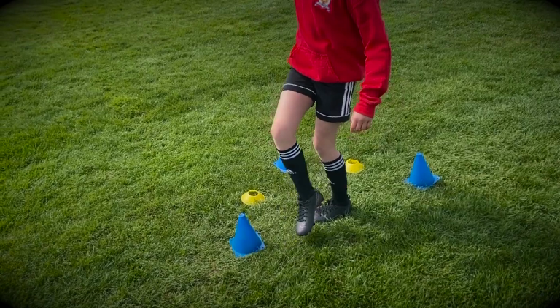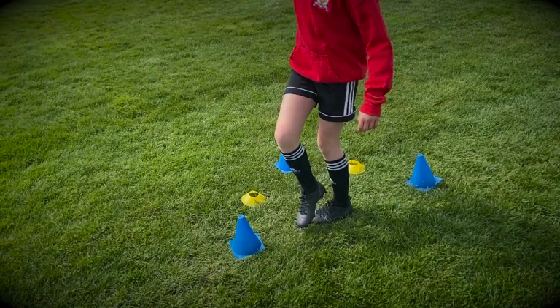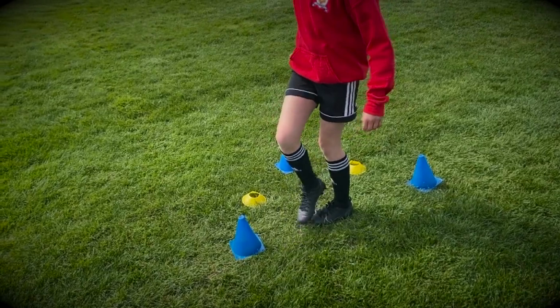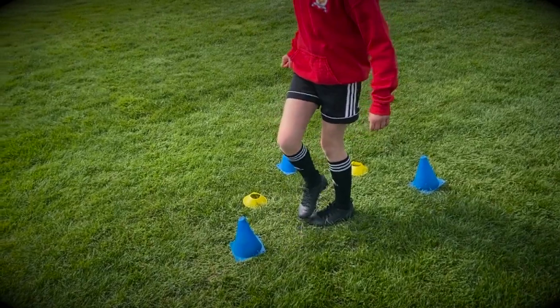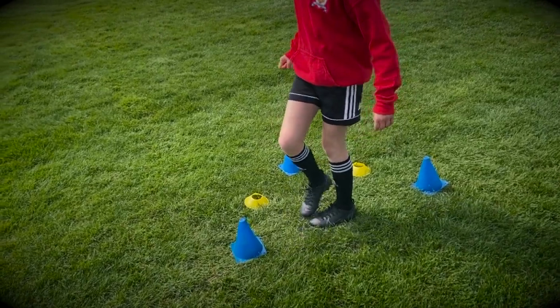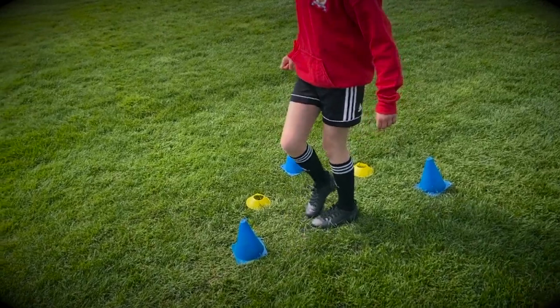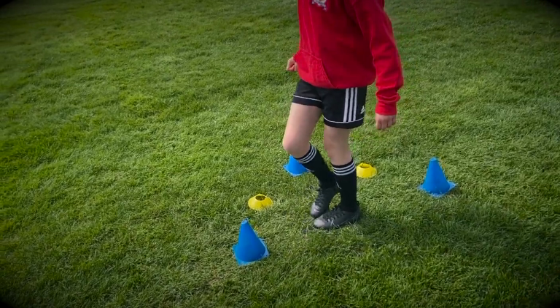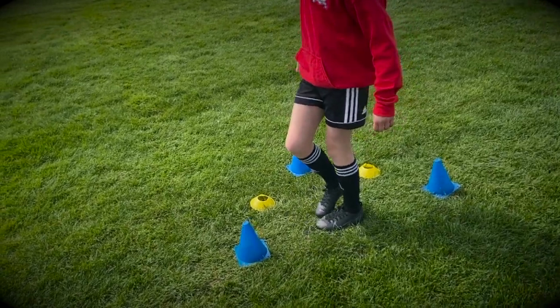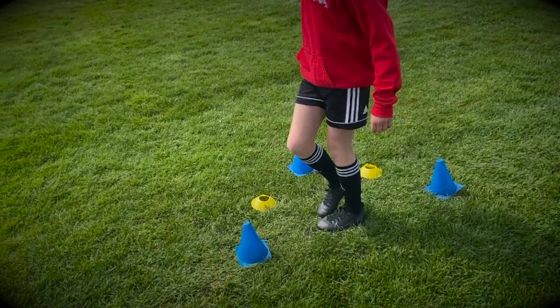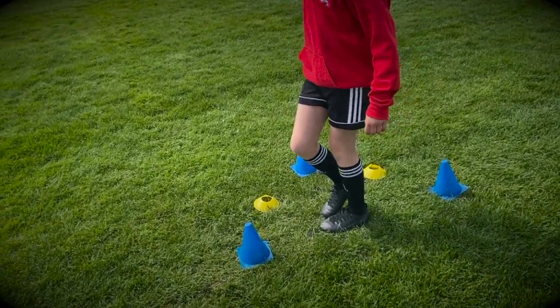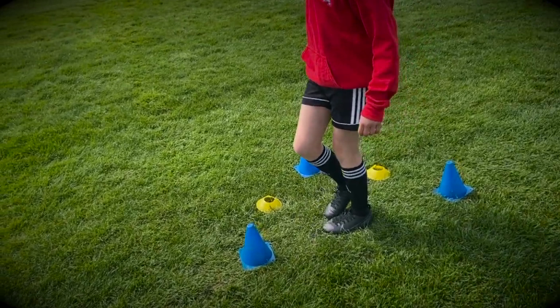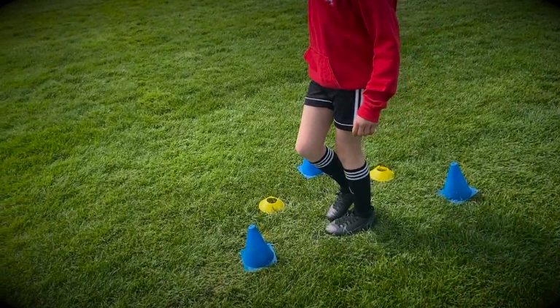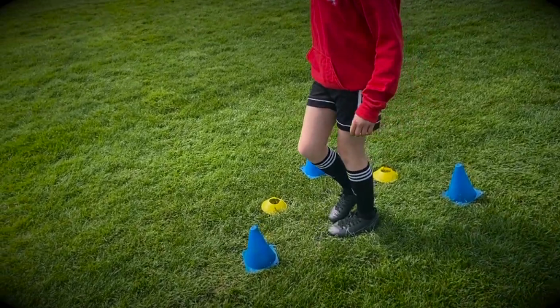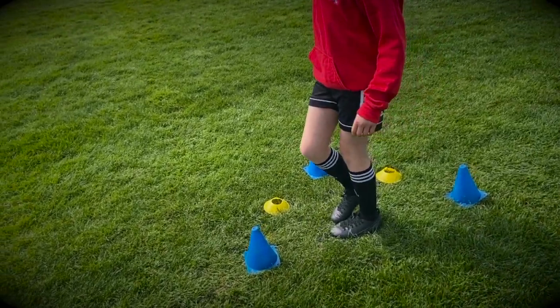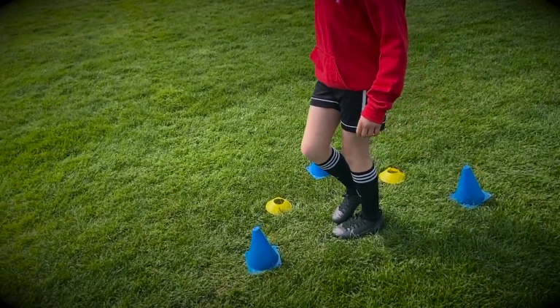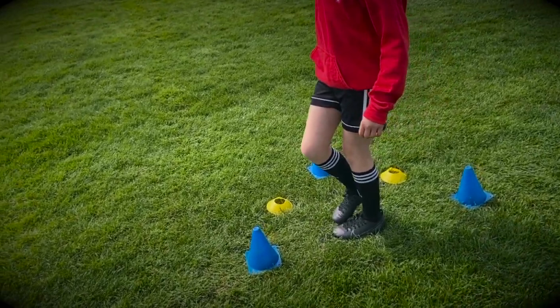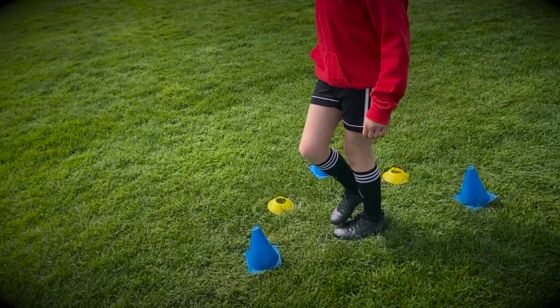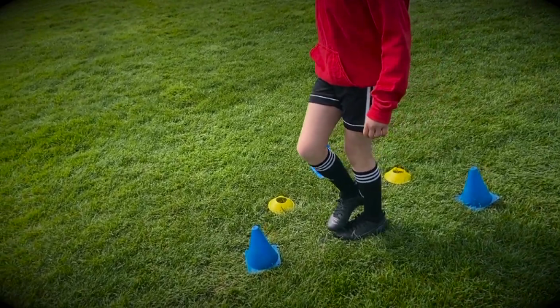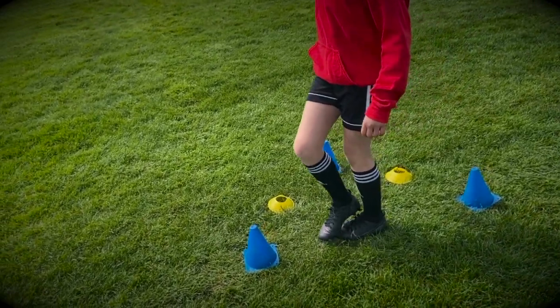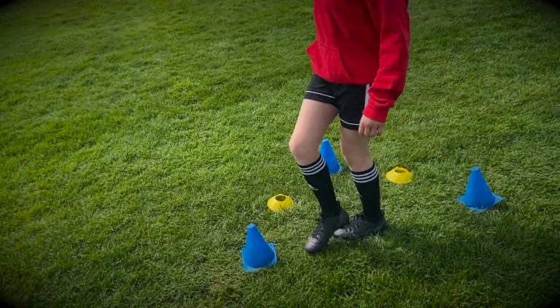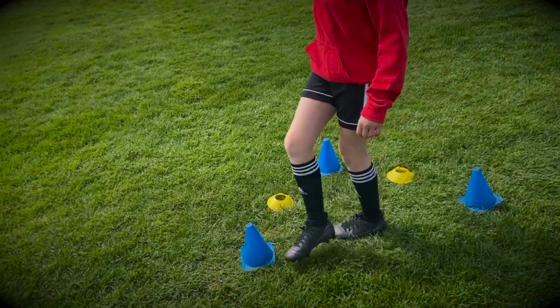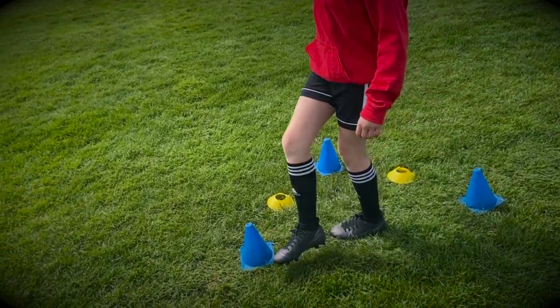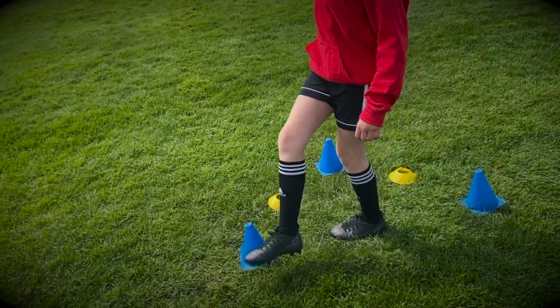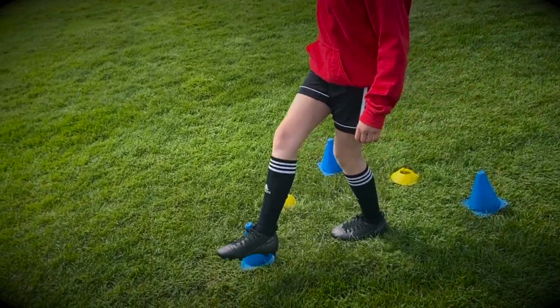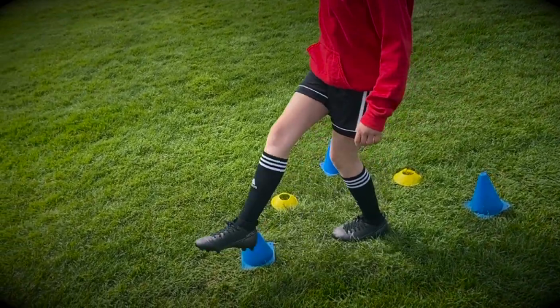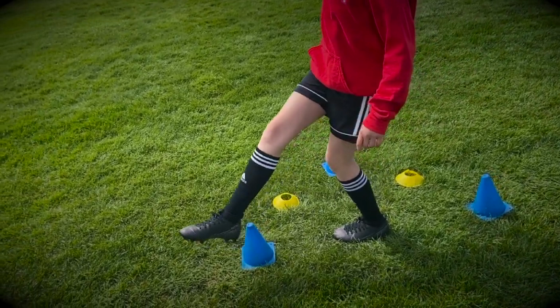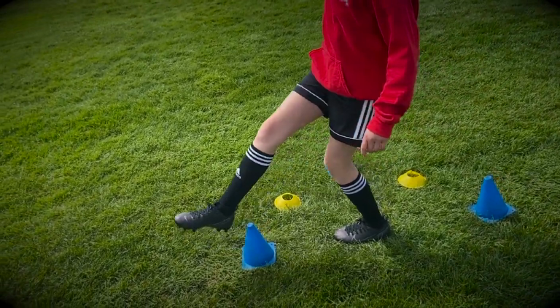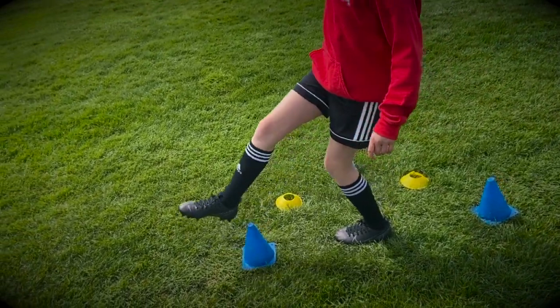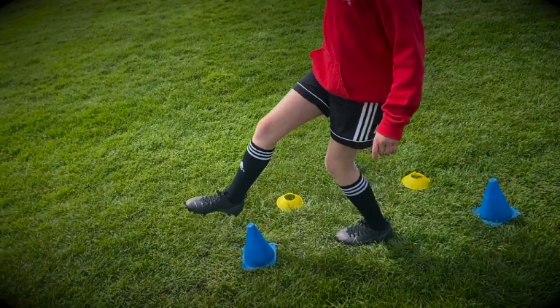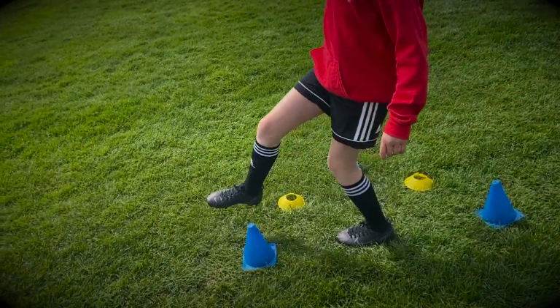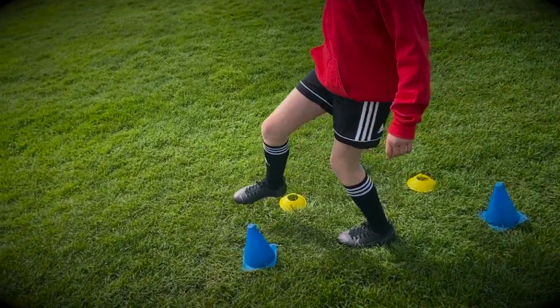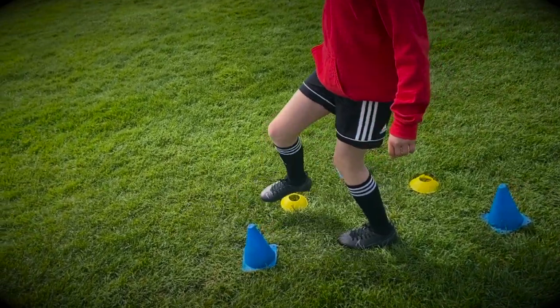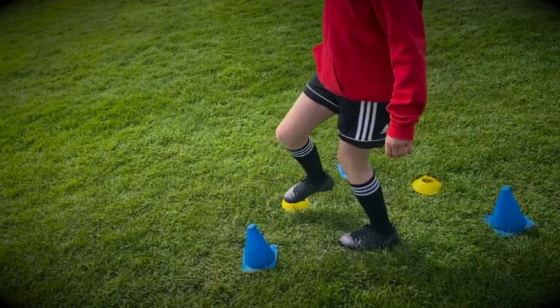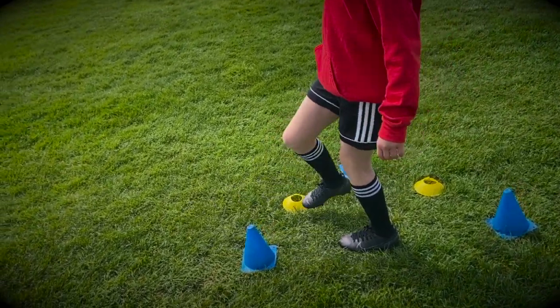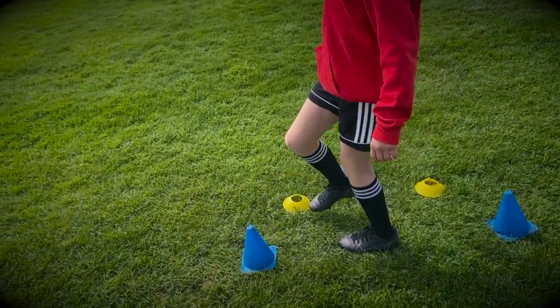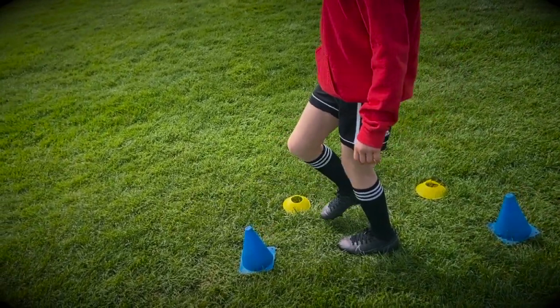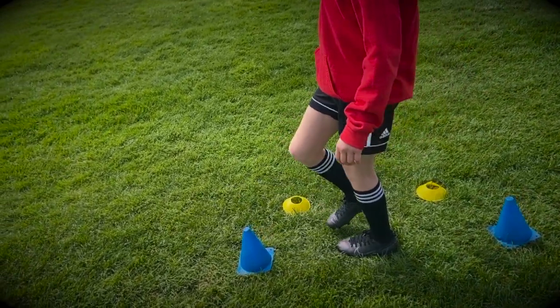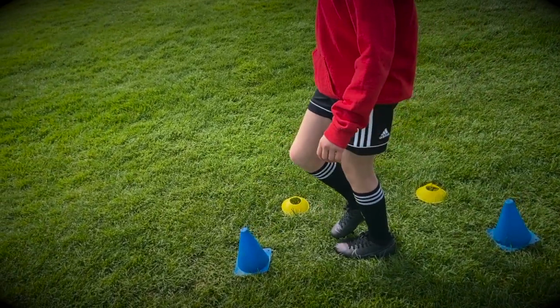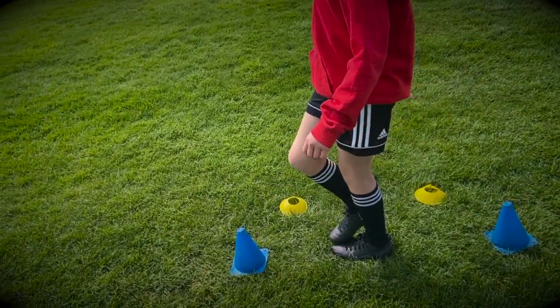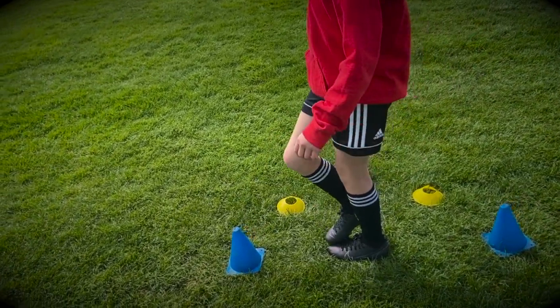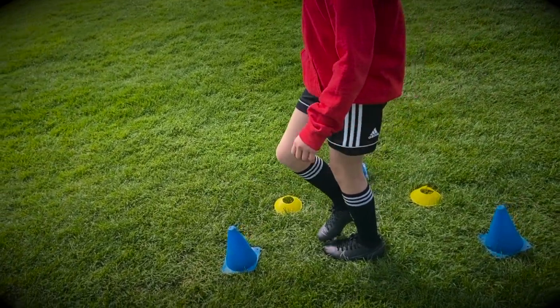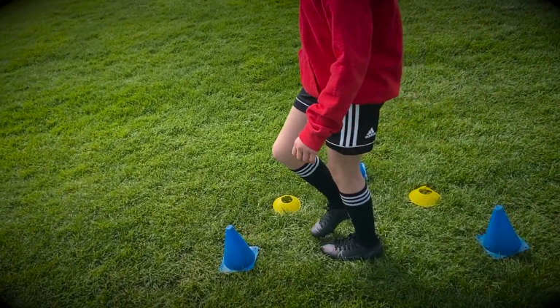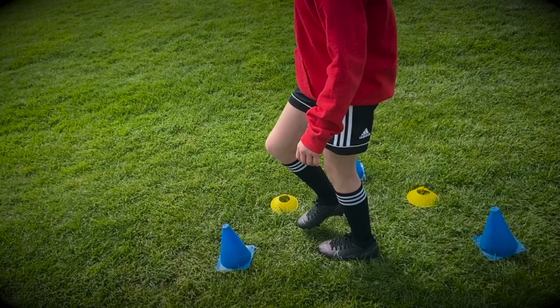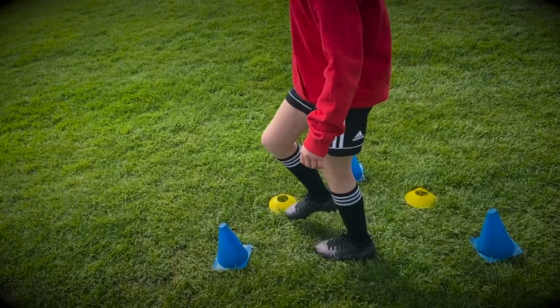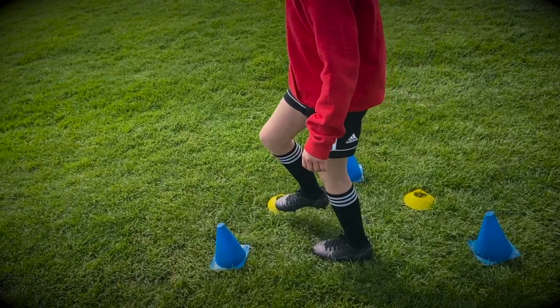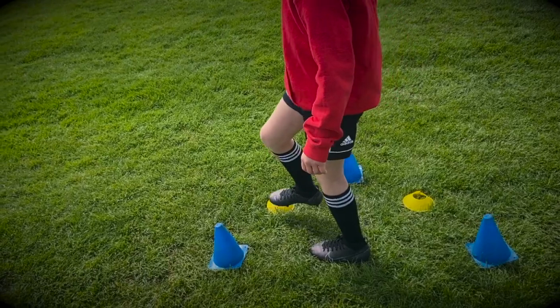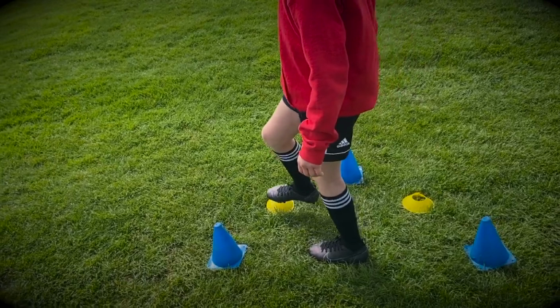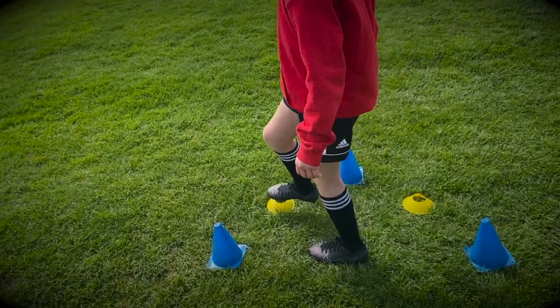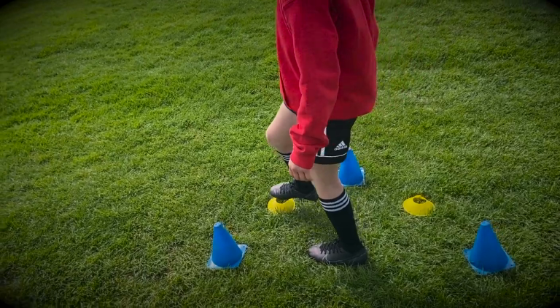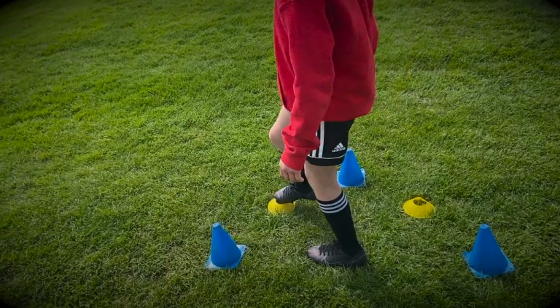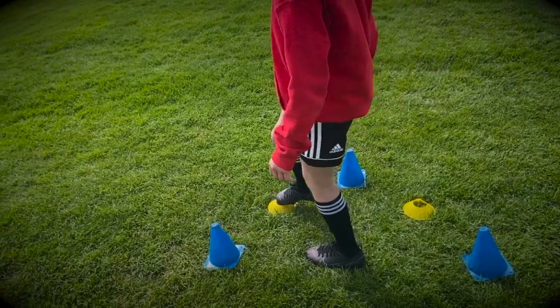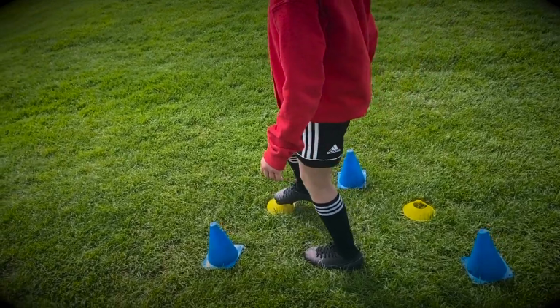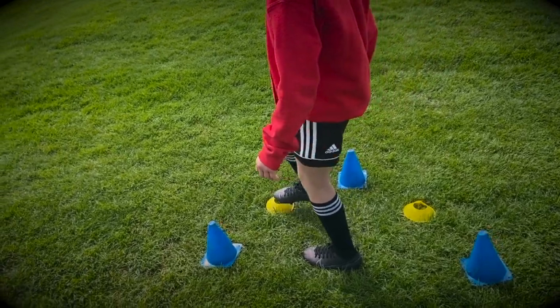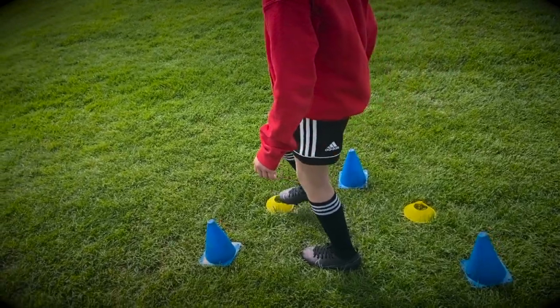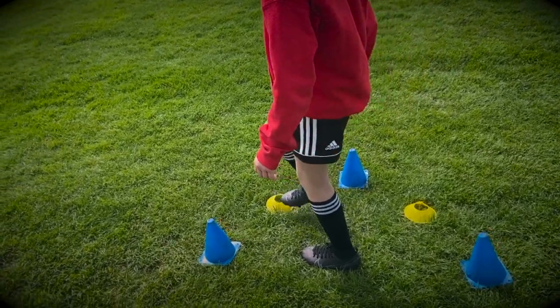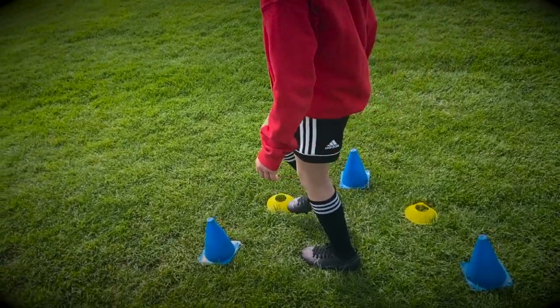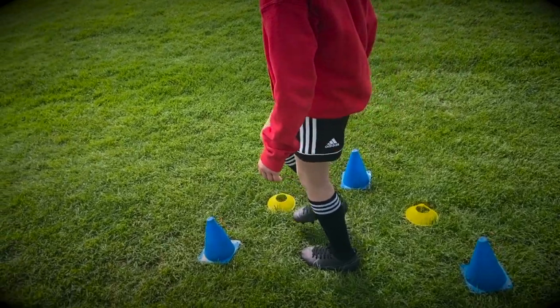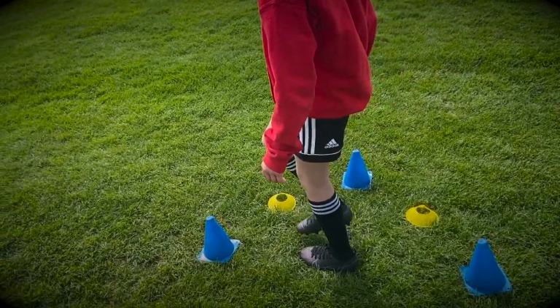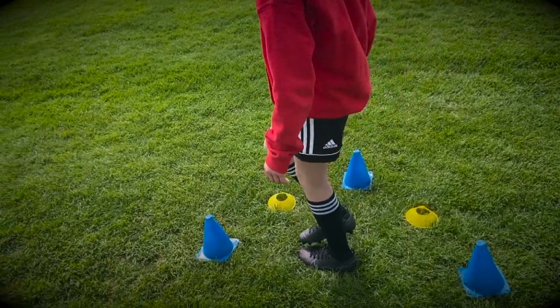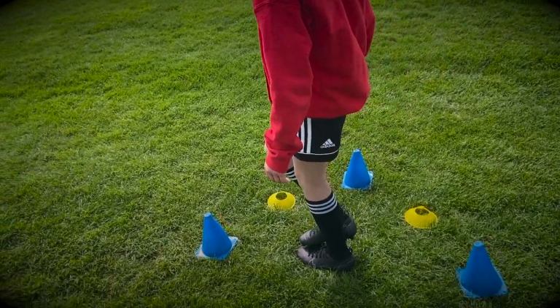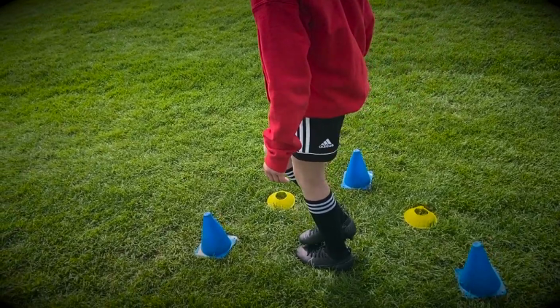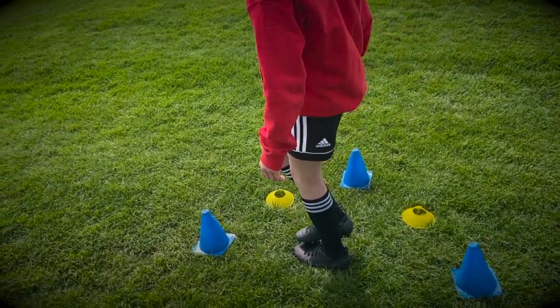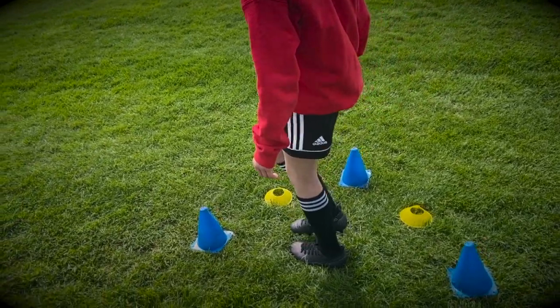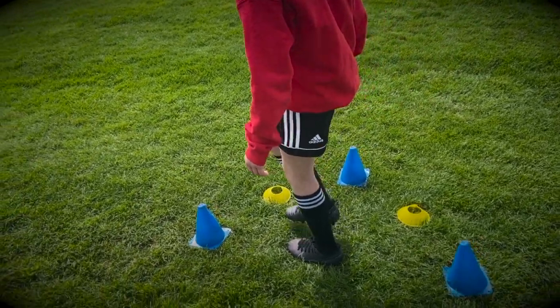And there you go — some drills you can use in your individual training to improve your balance and overall strength in the leg. Have fun and good luck!